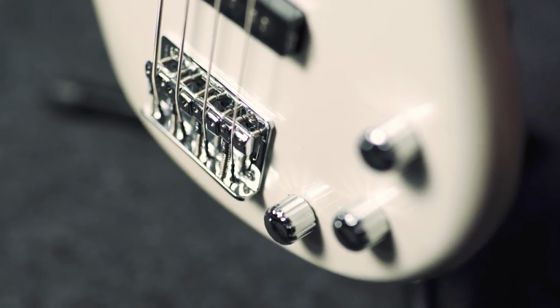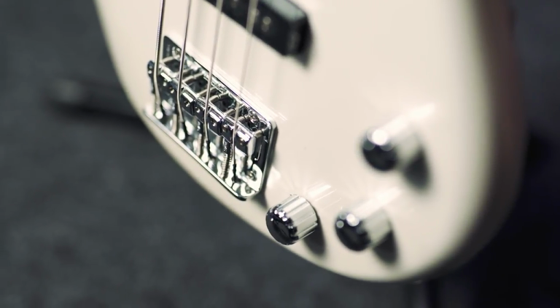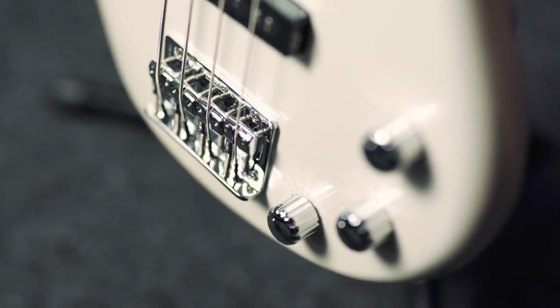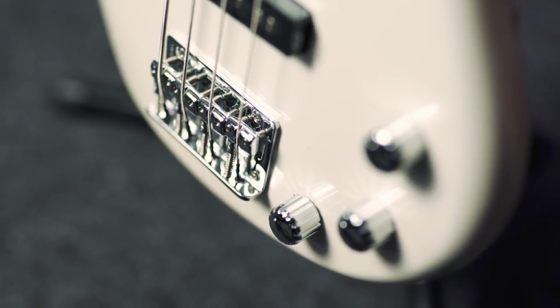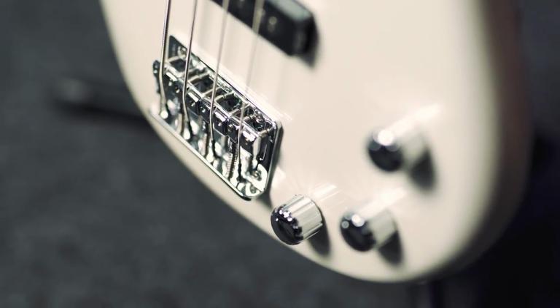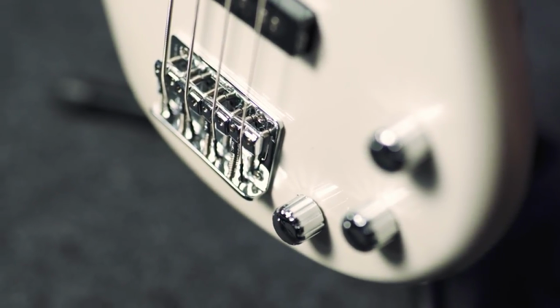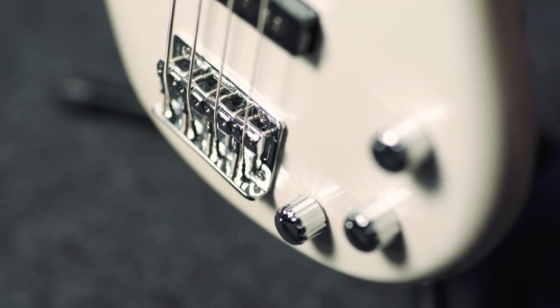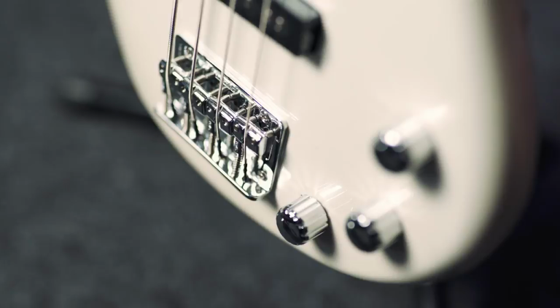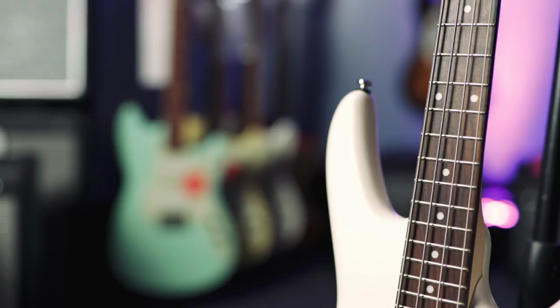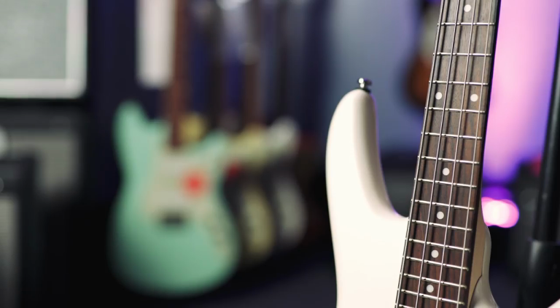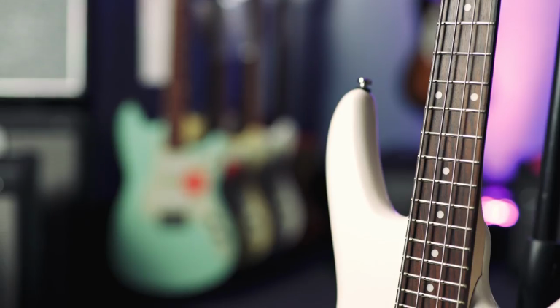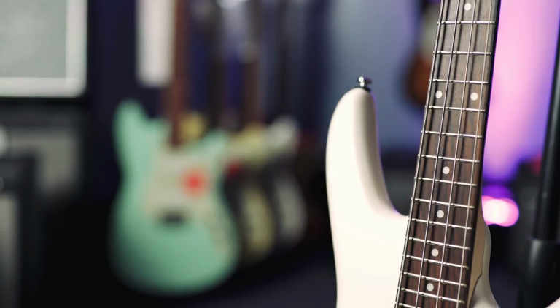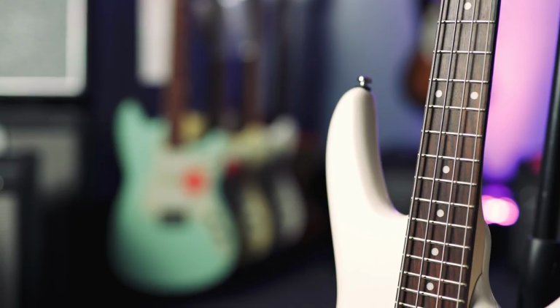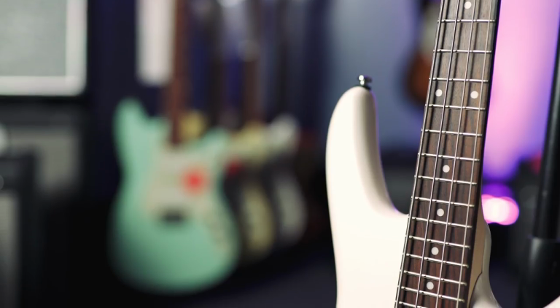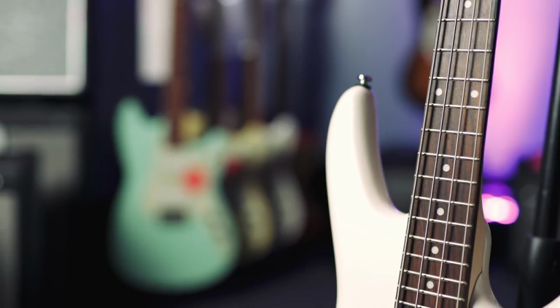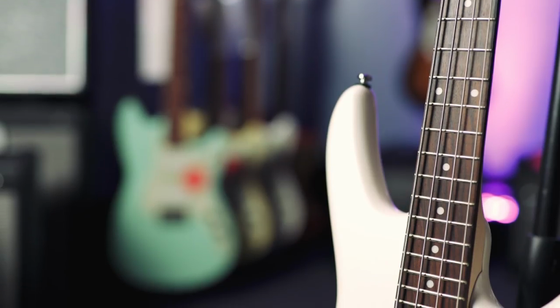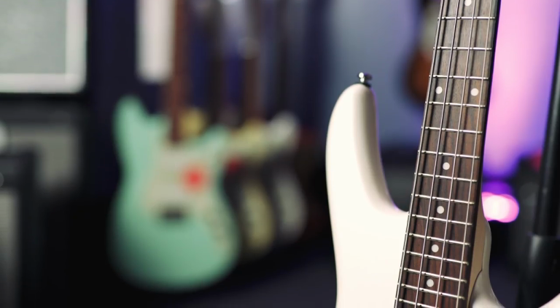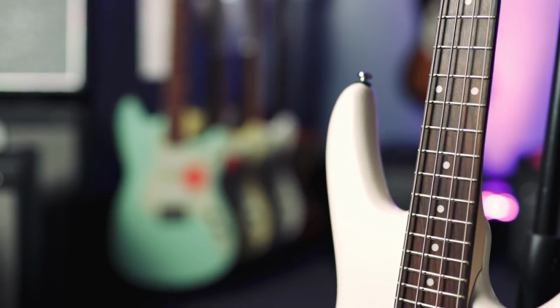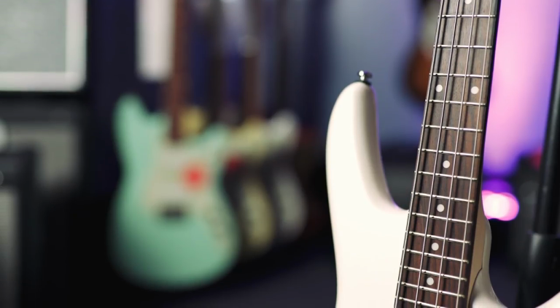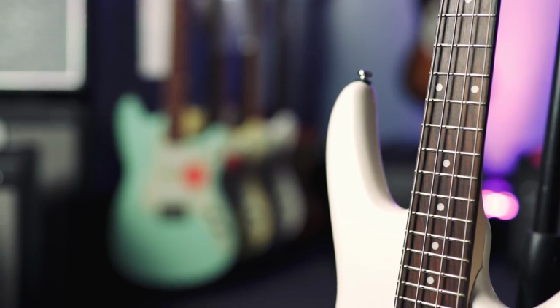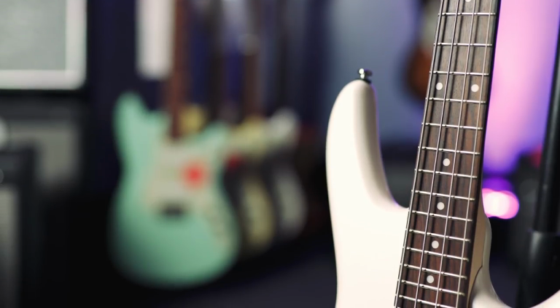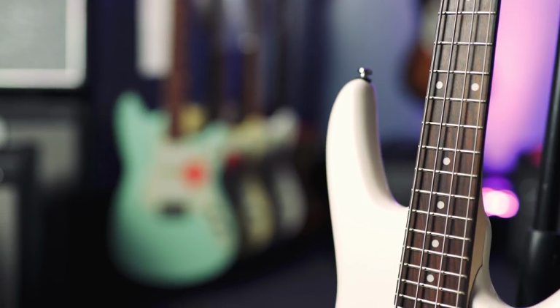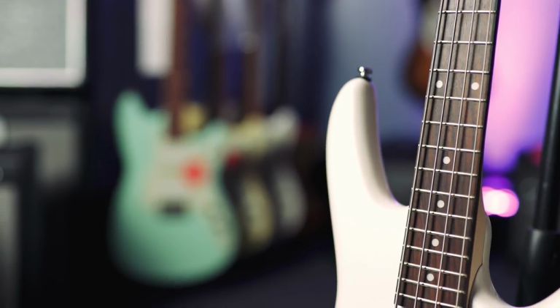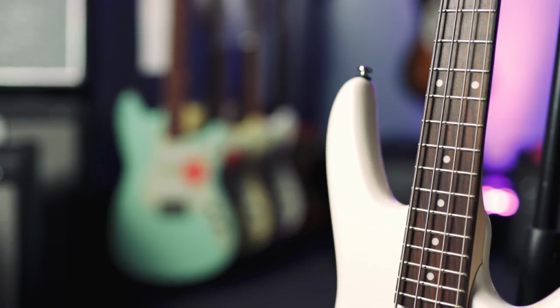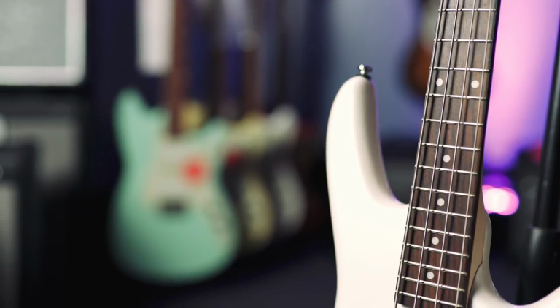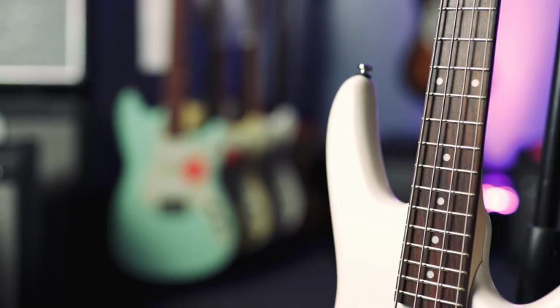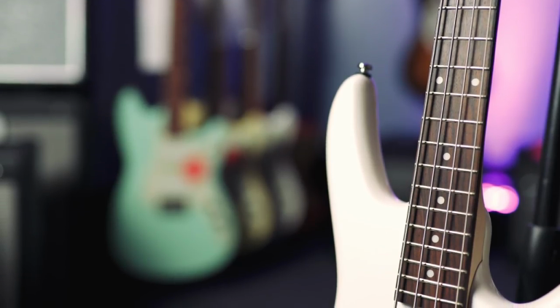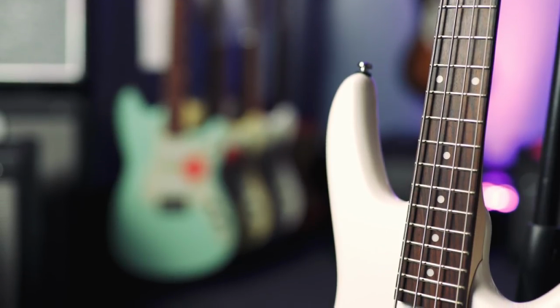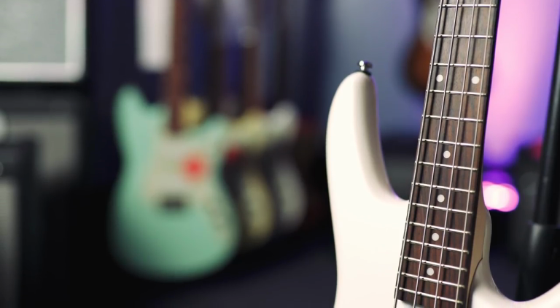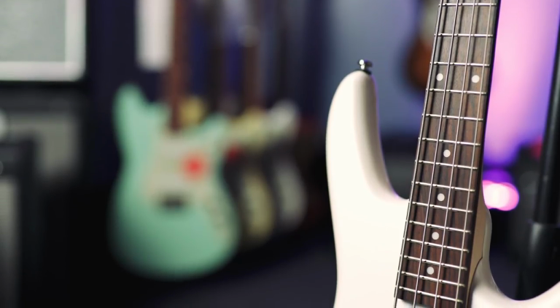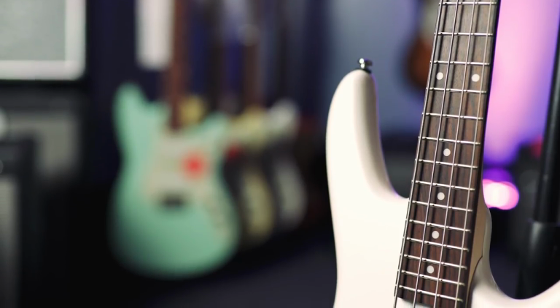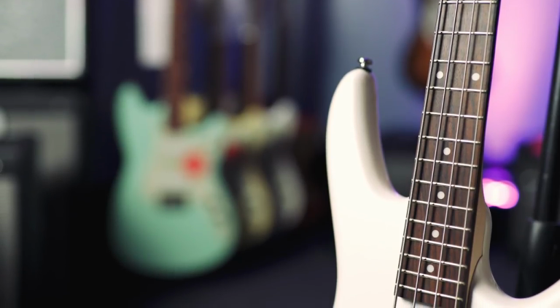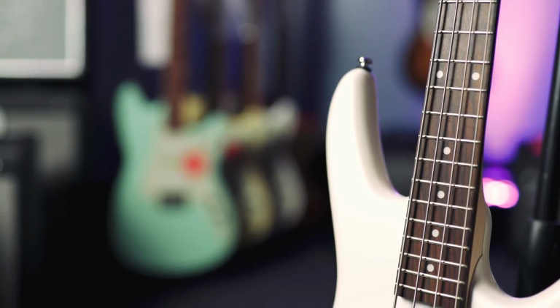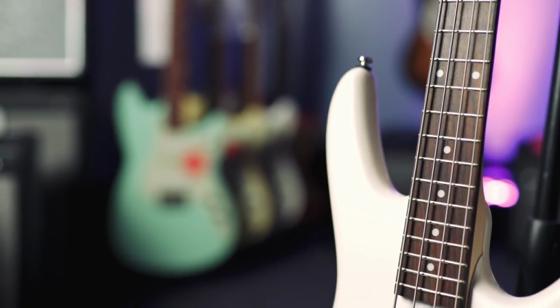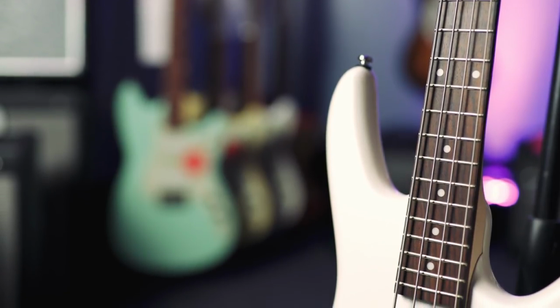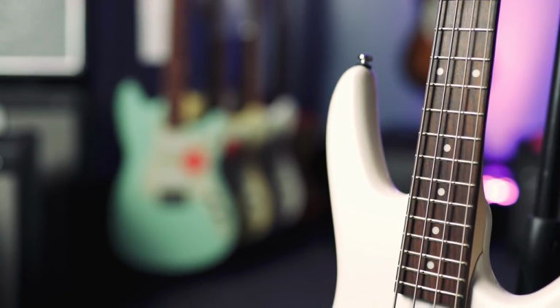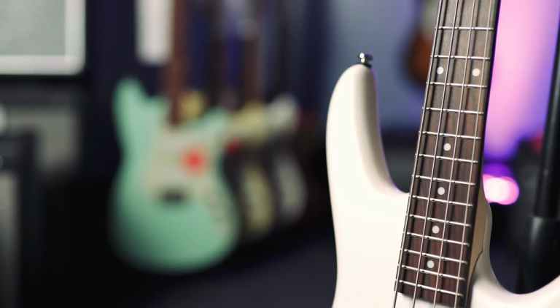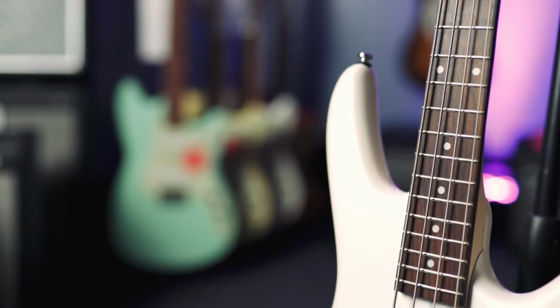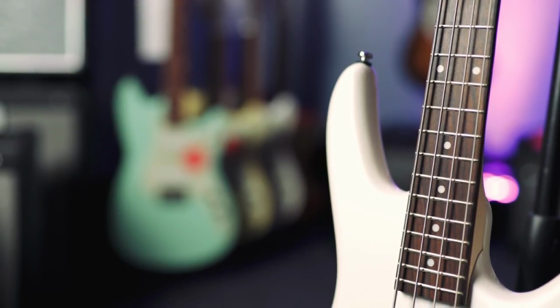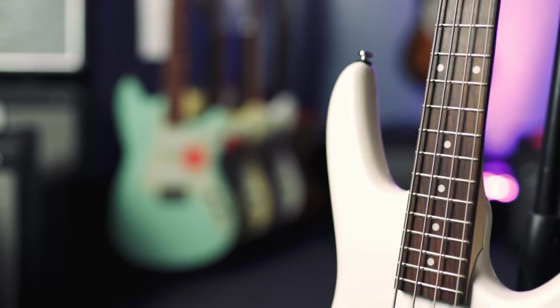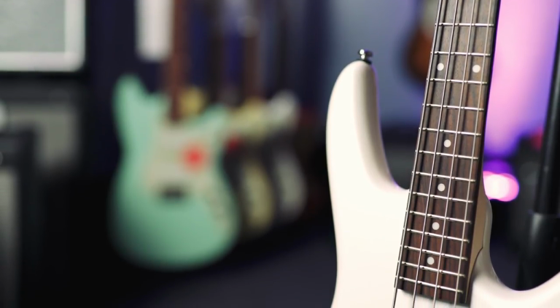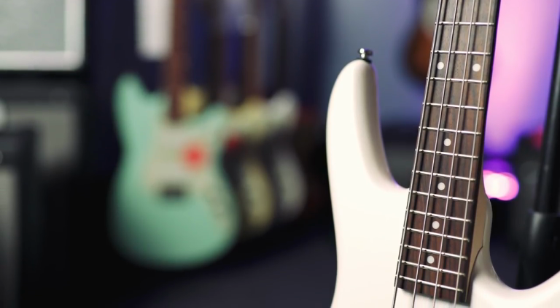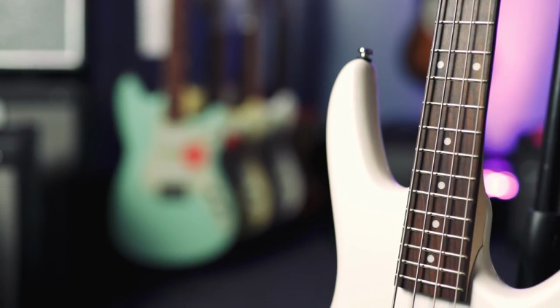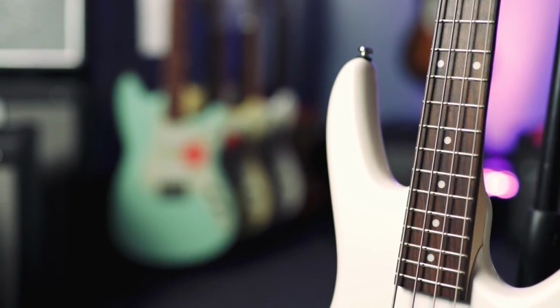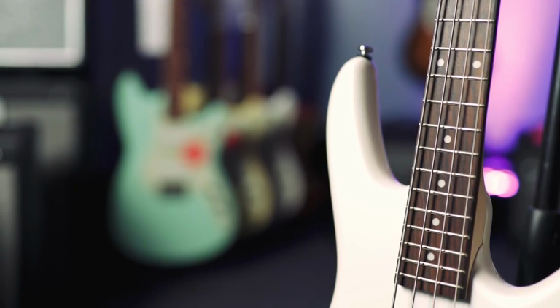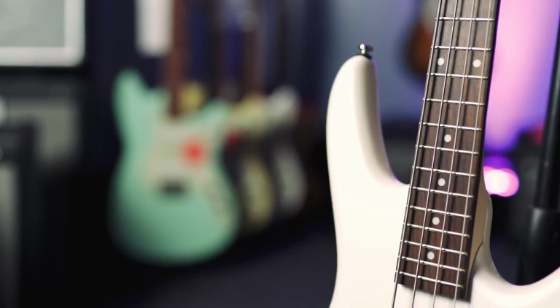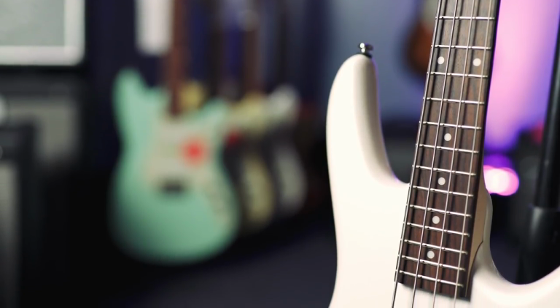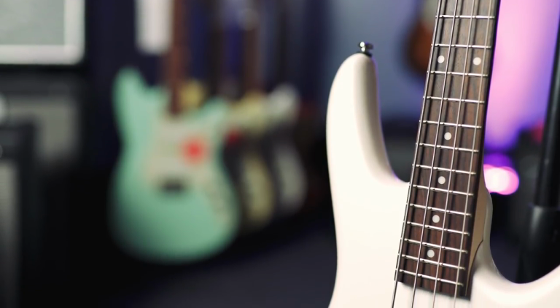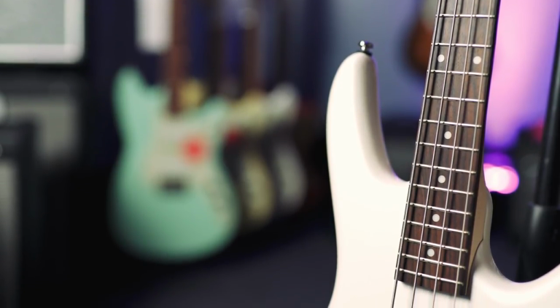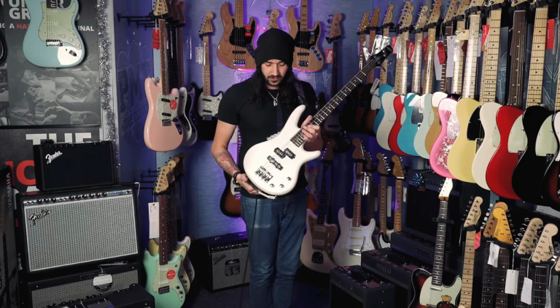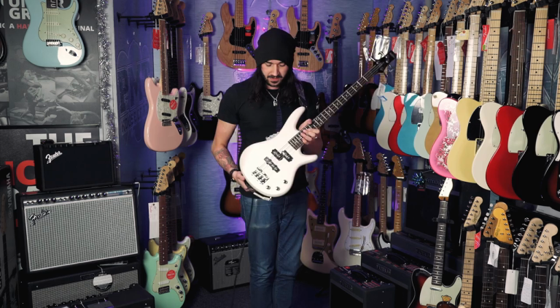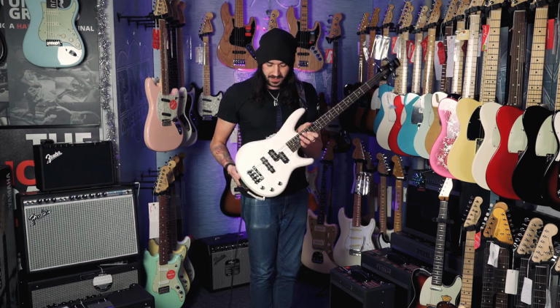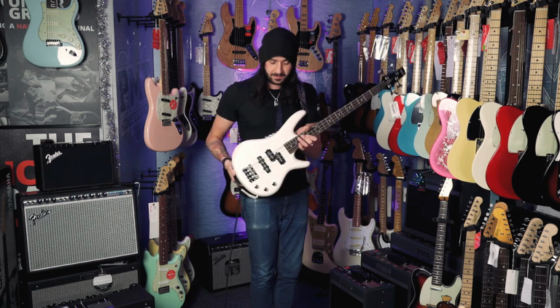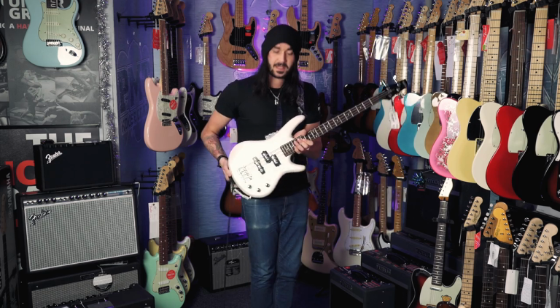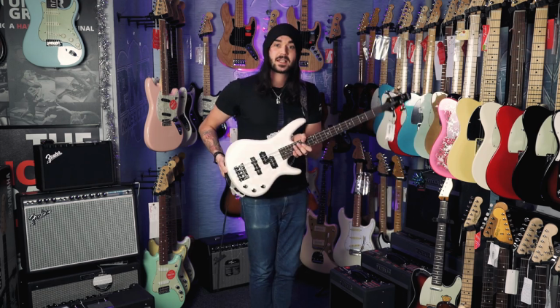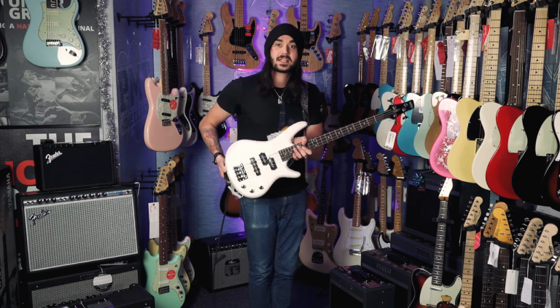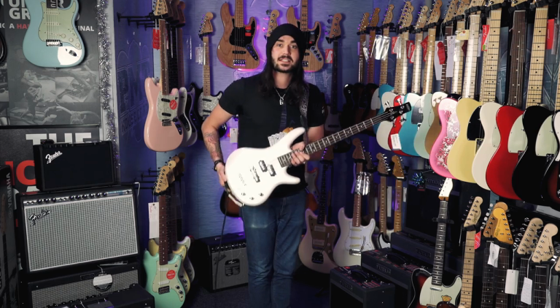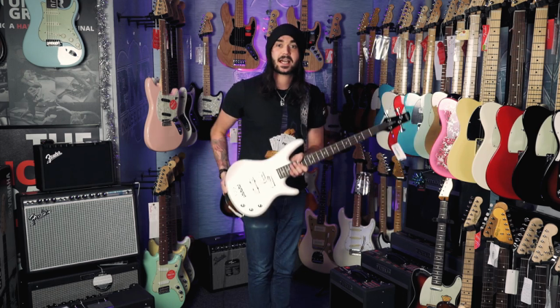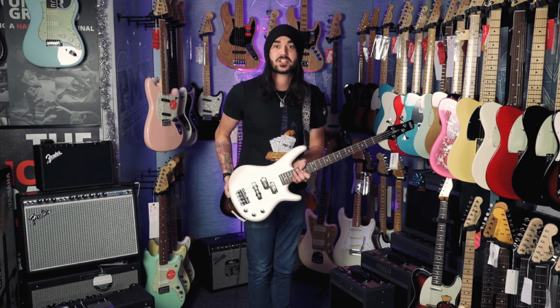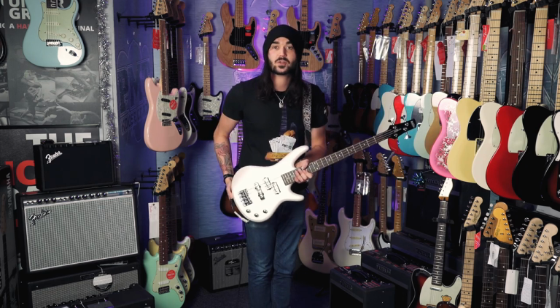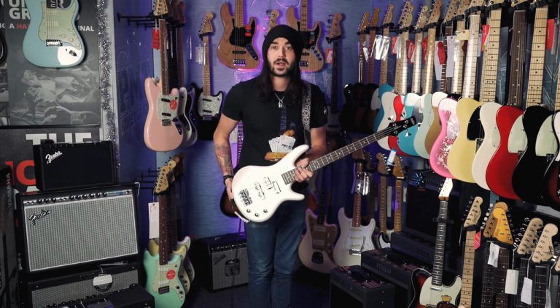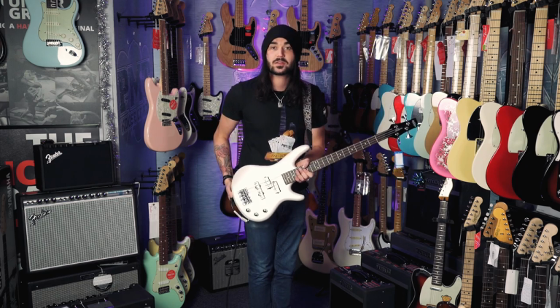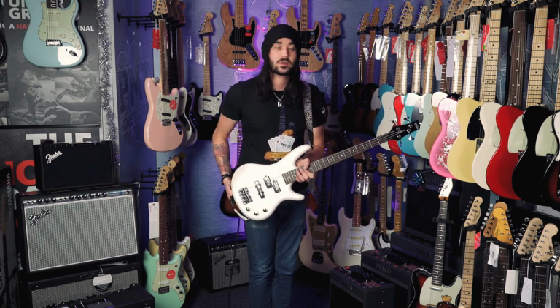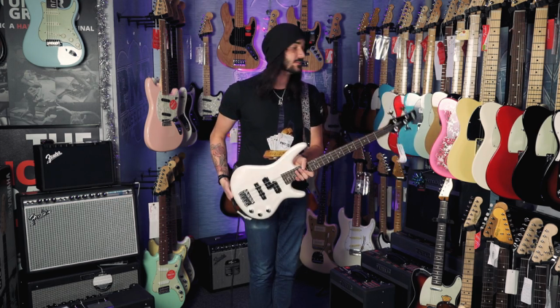It's a mahogany body, a lovely satin maple neck, rosewood fingerboard. It comes in a variety of different colours as well, not just this dashing white one.